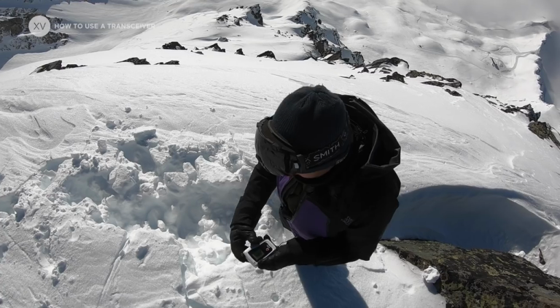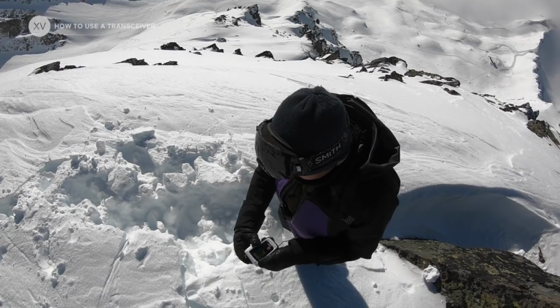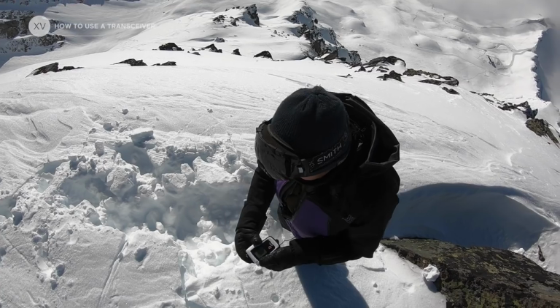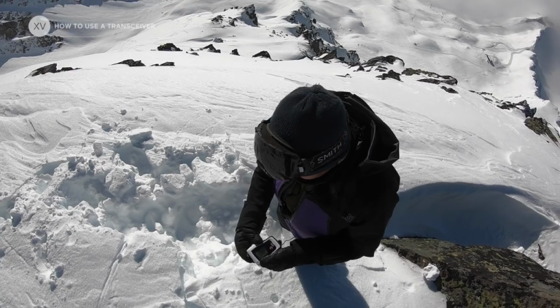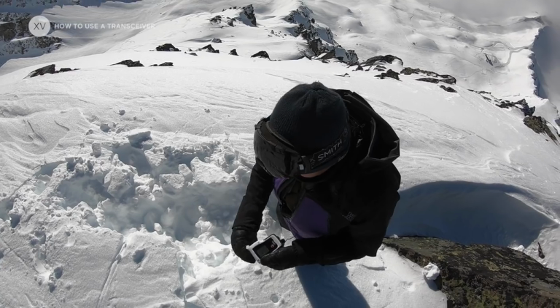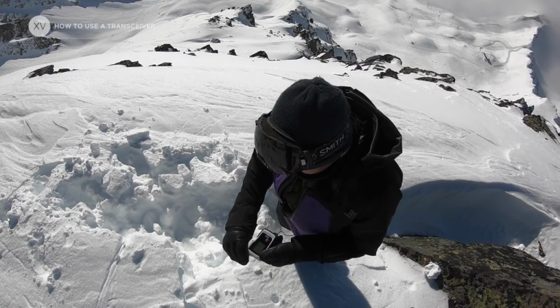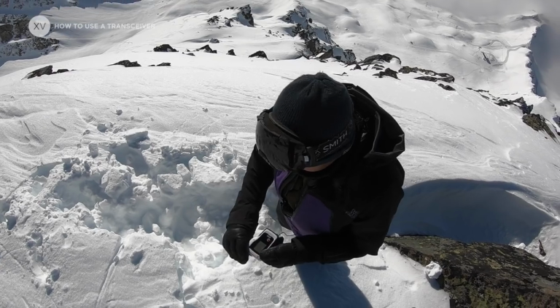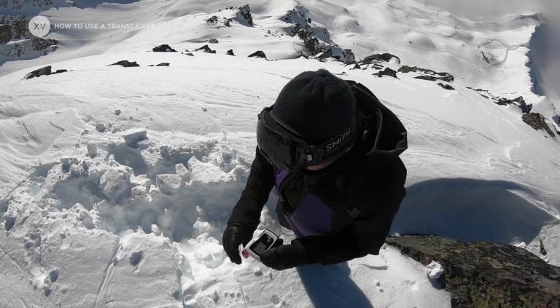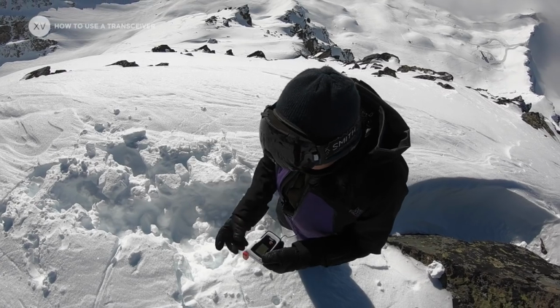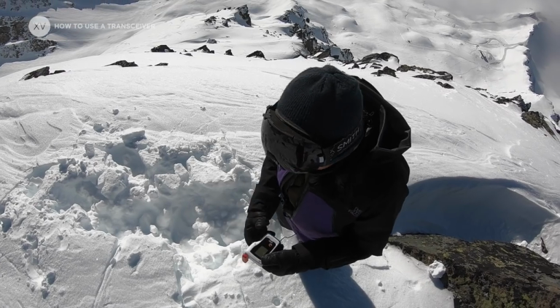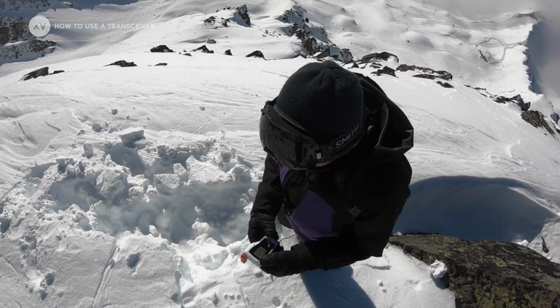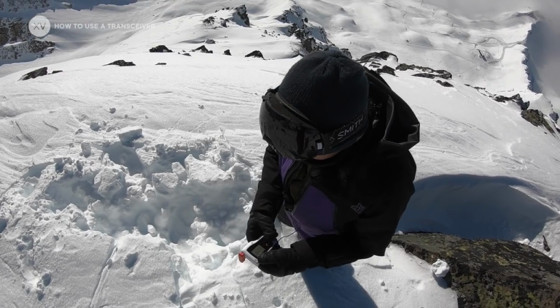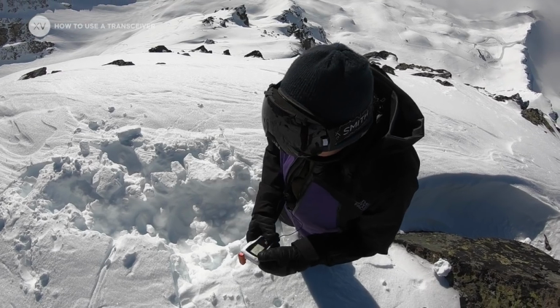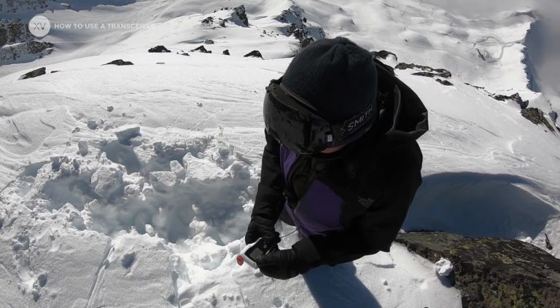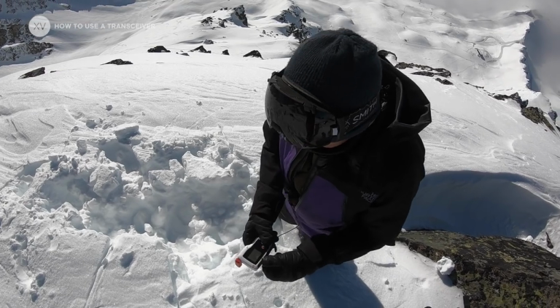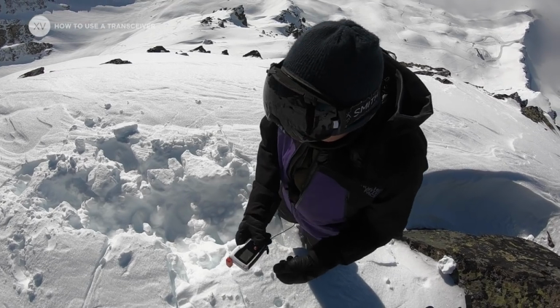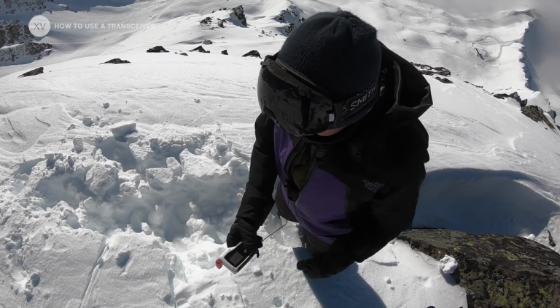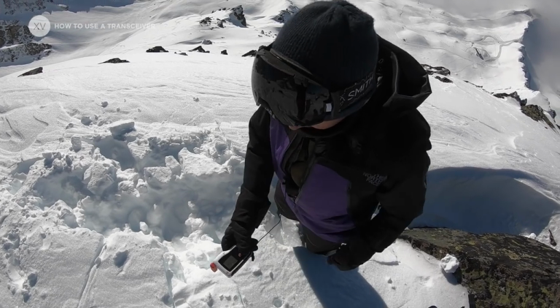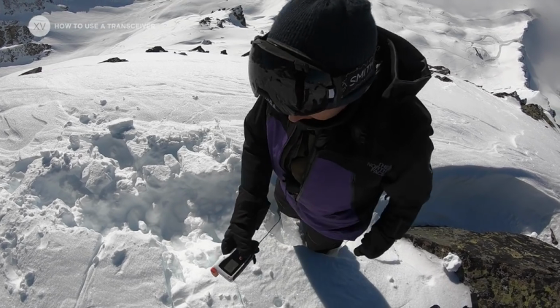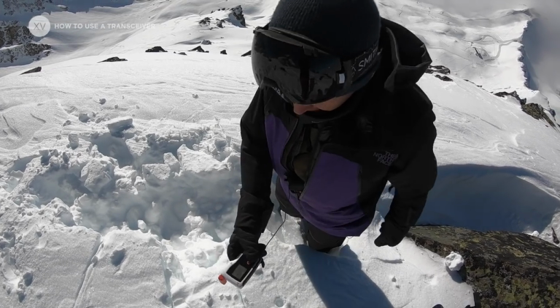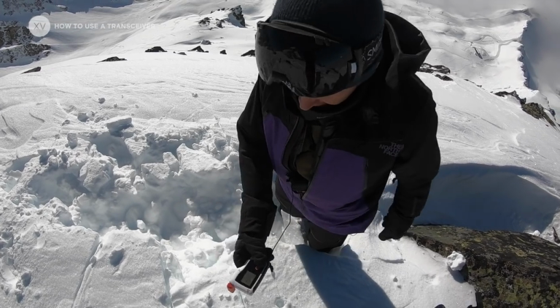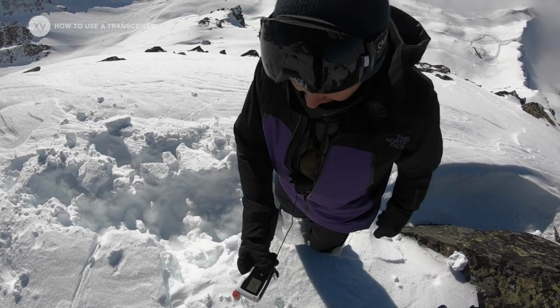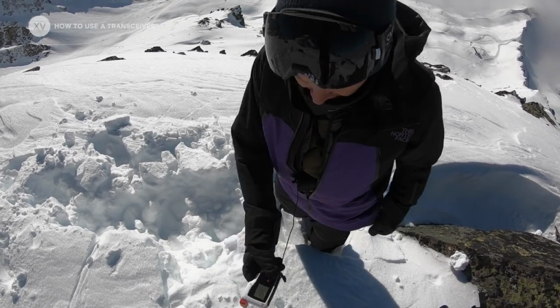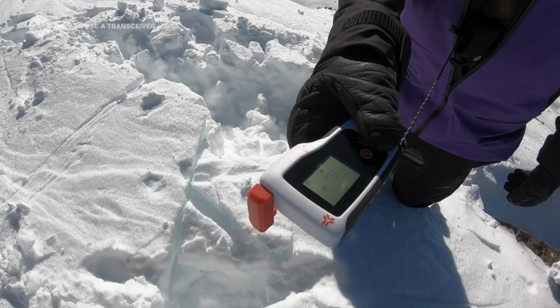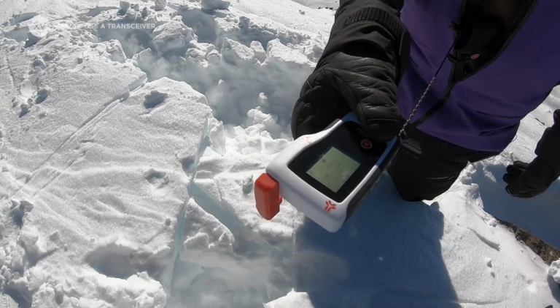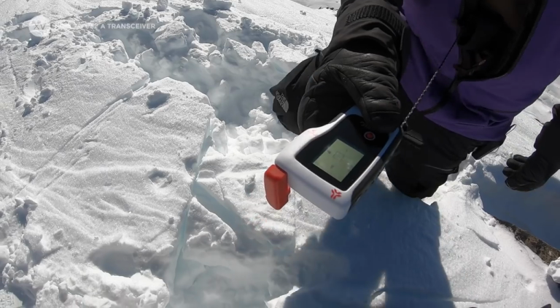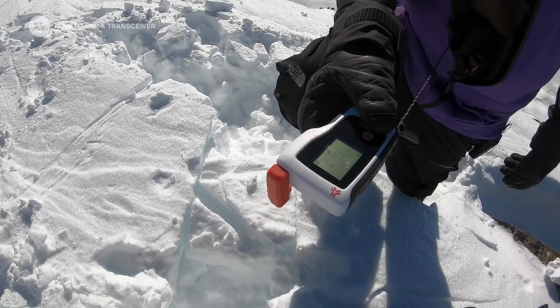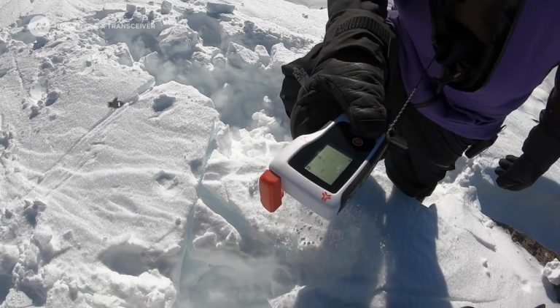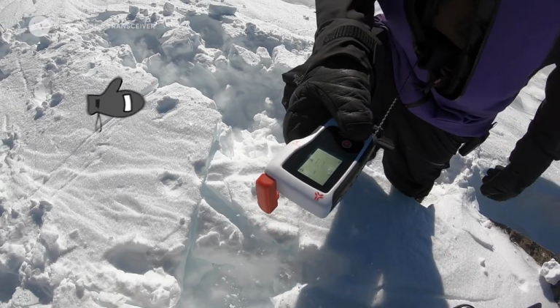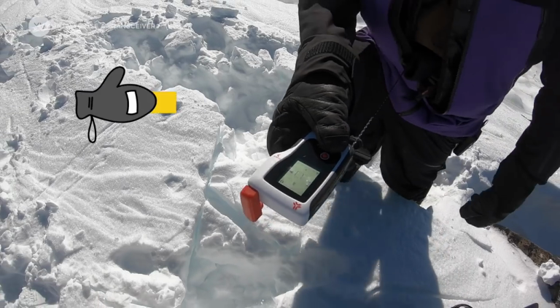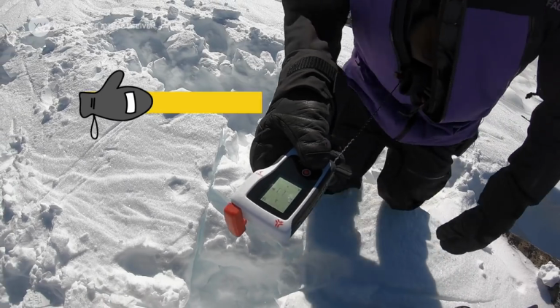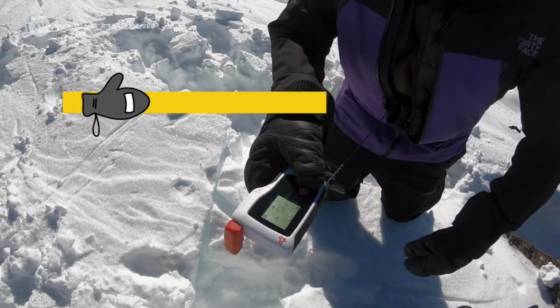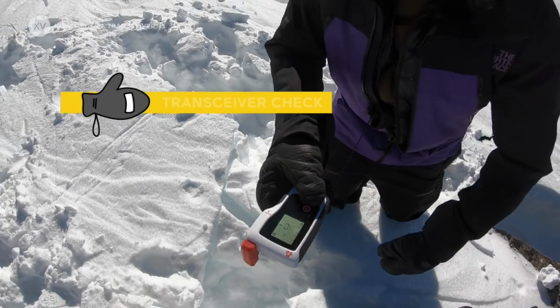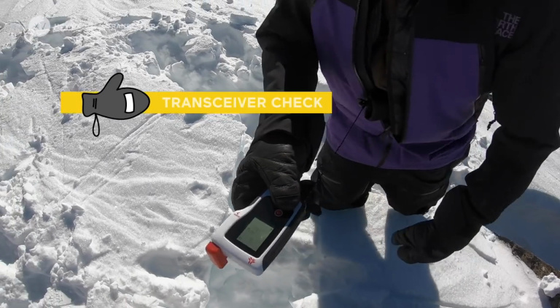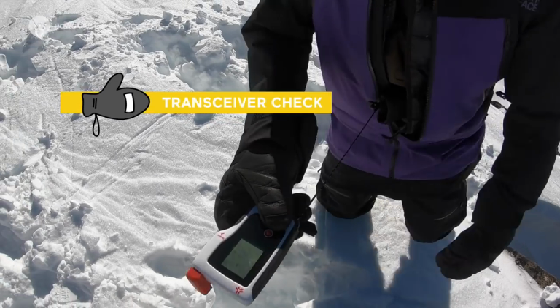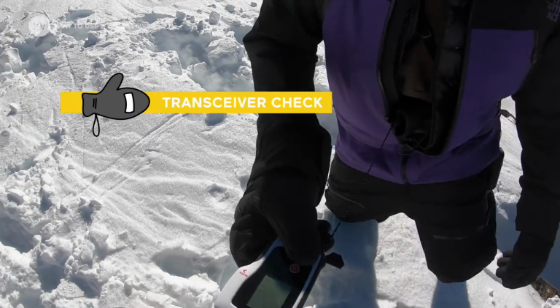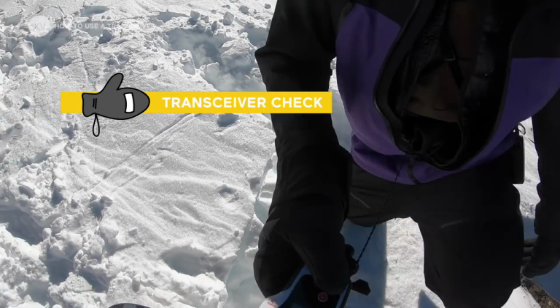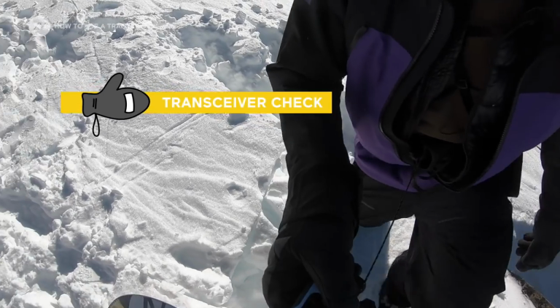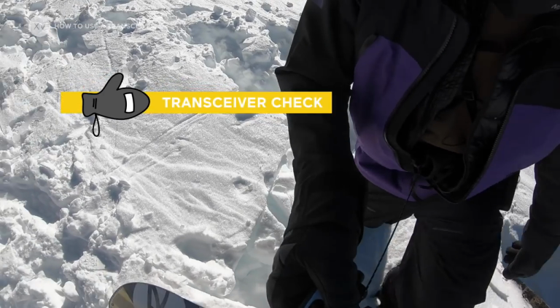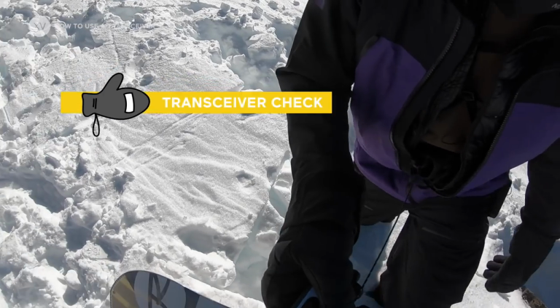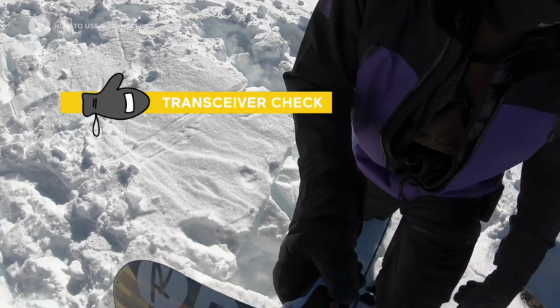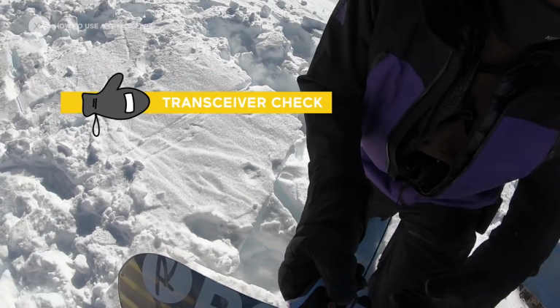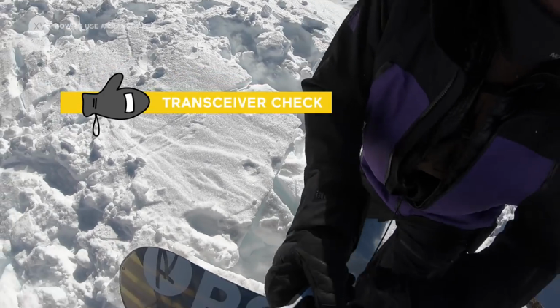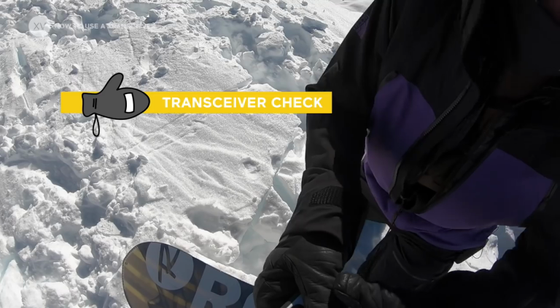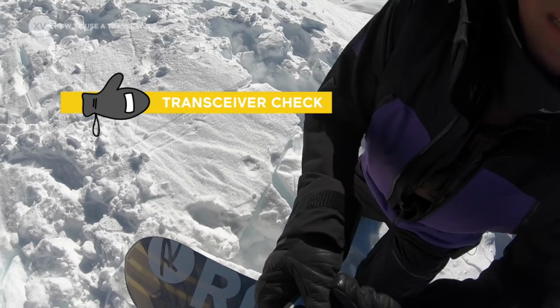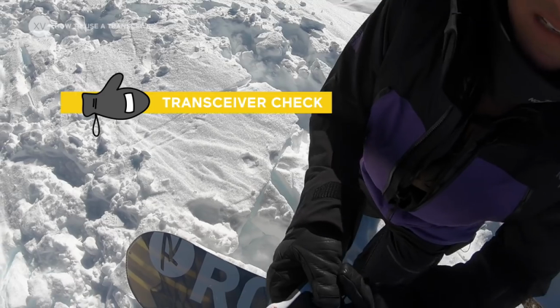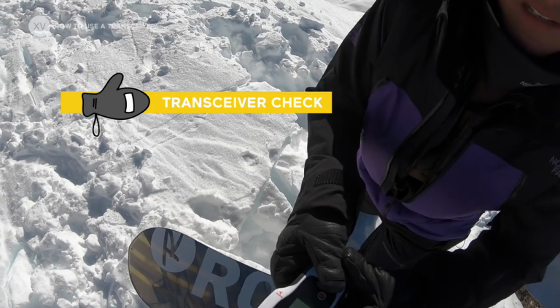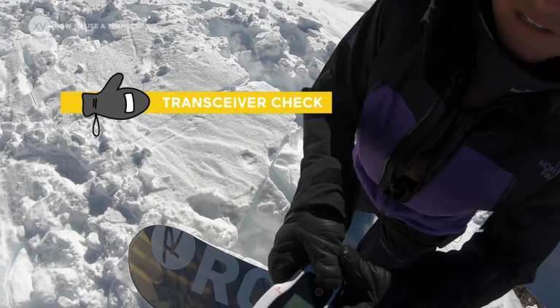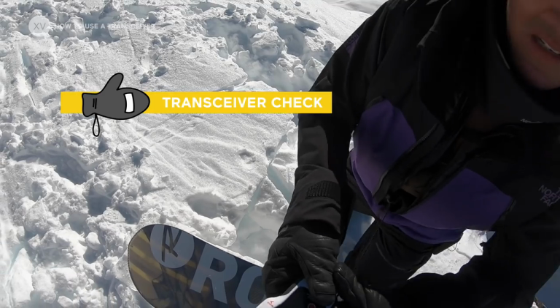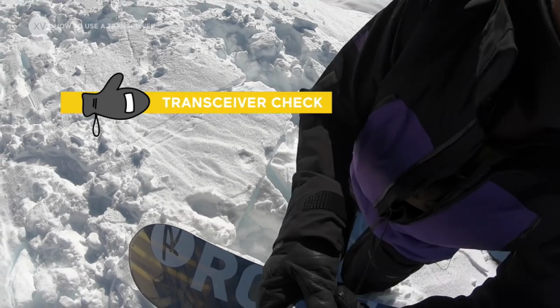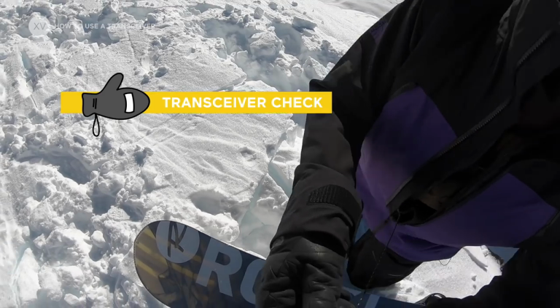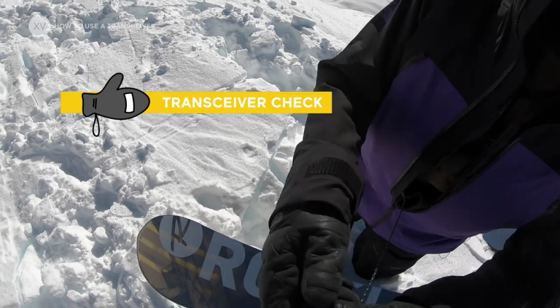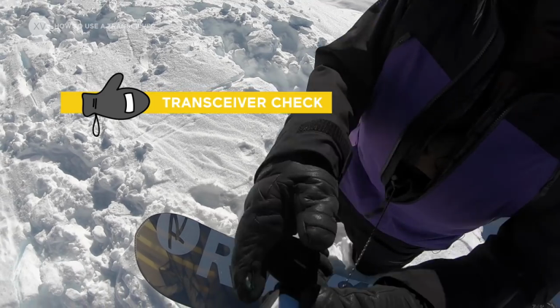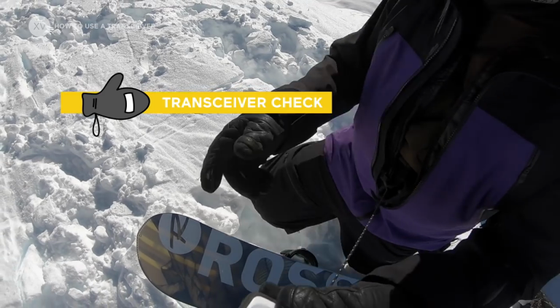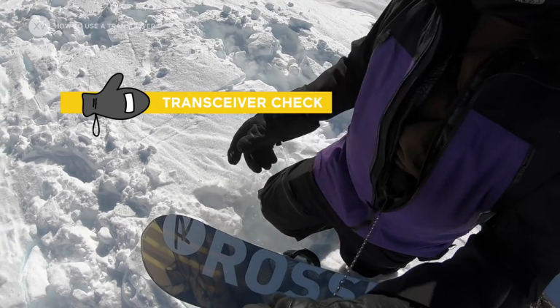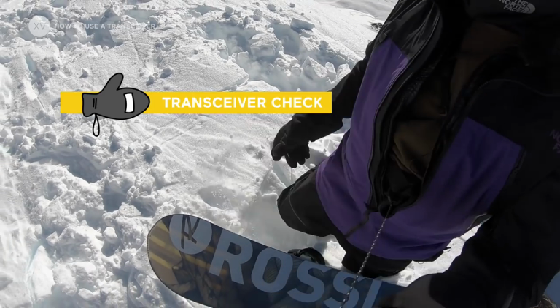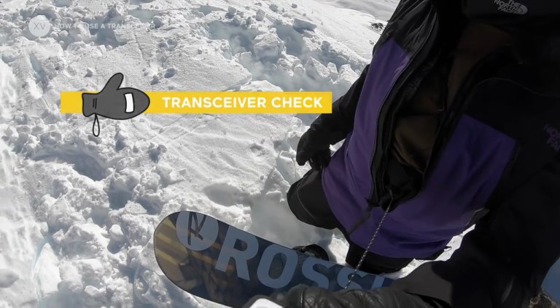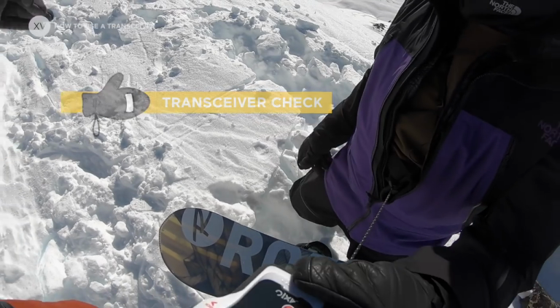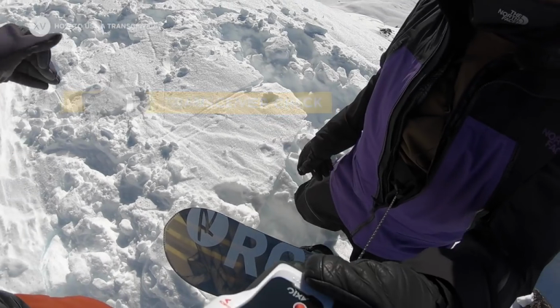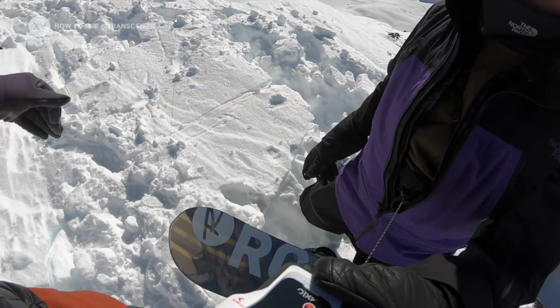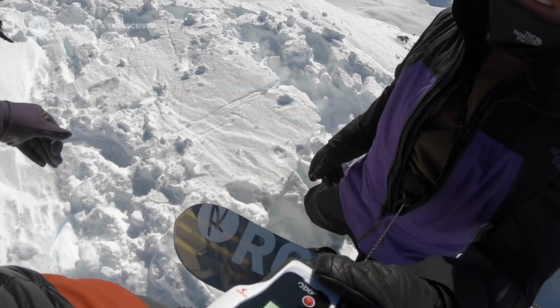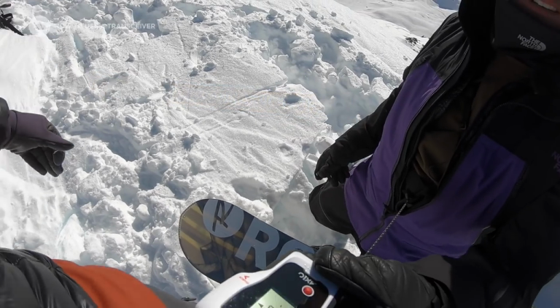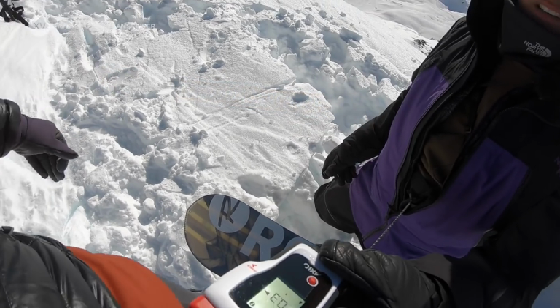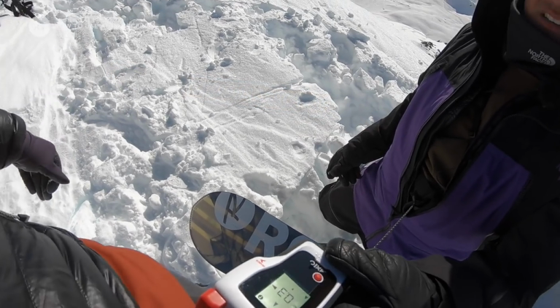I try to always check my mates at the beginning of the day to make sure everyone has got their transceiver on and properly working.